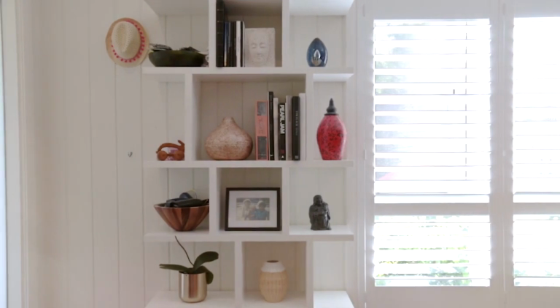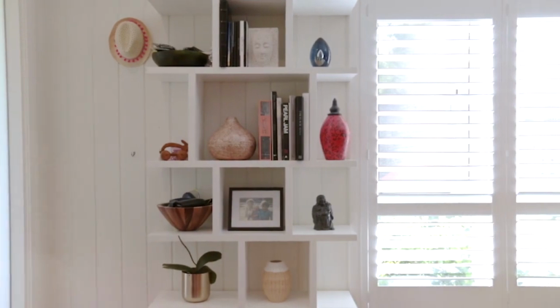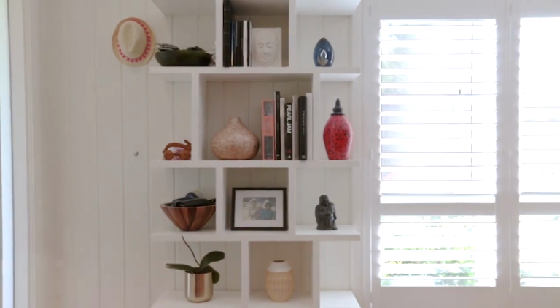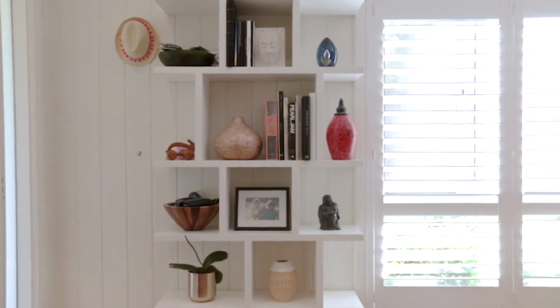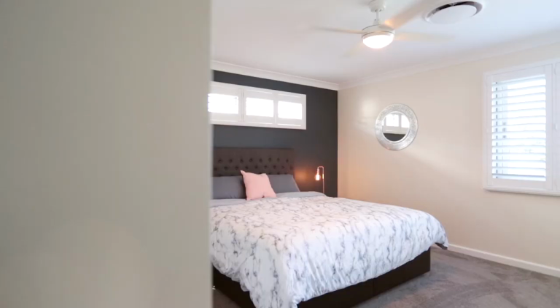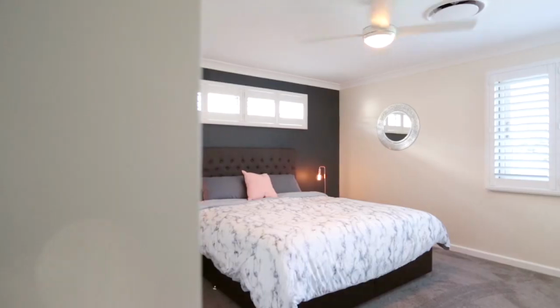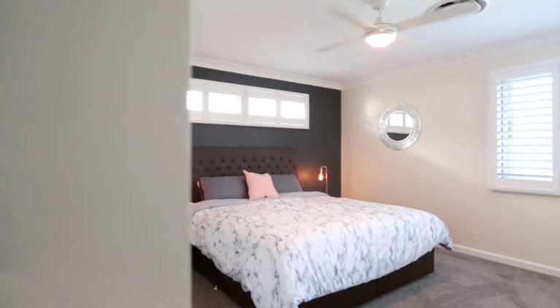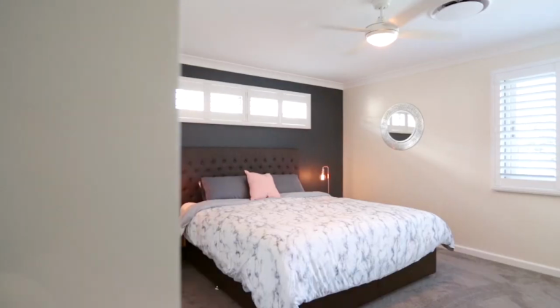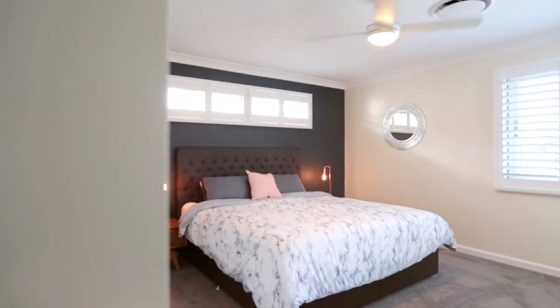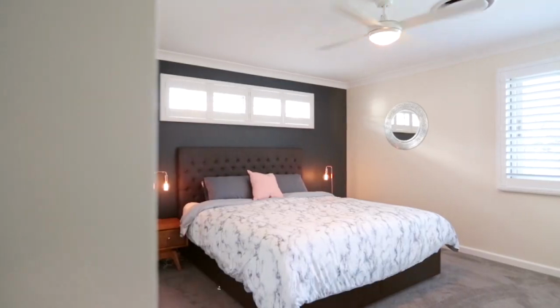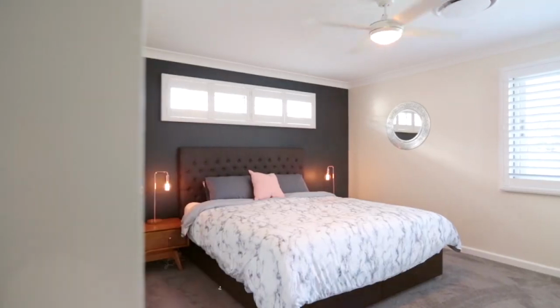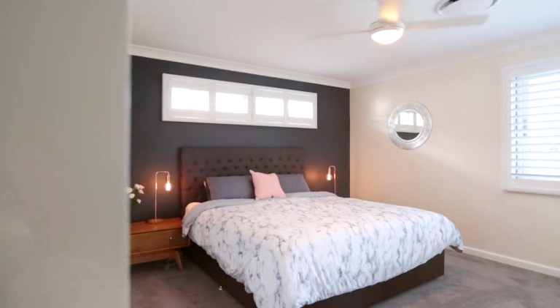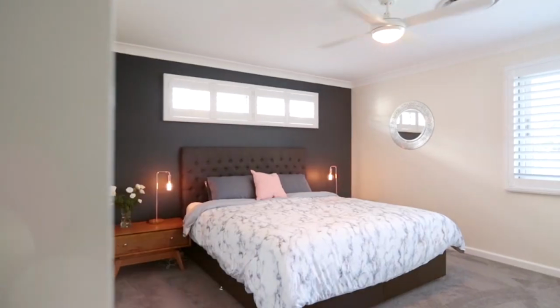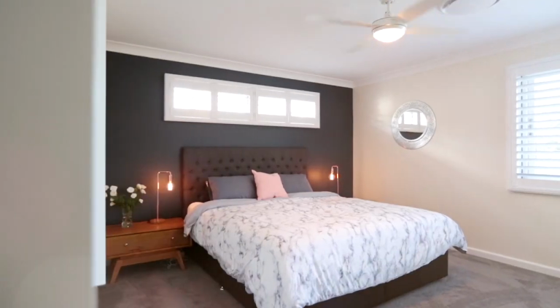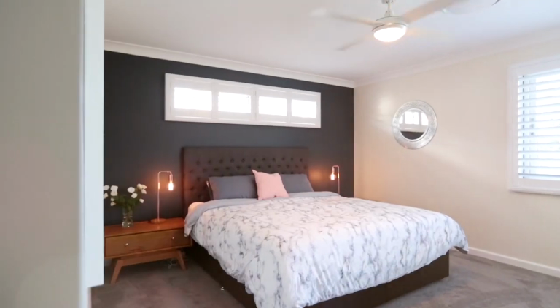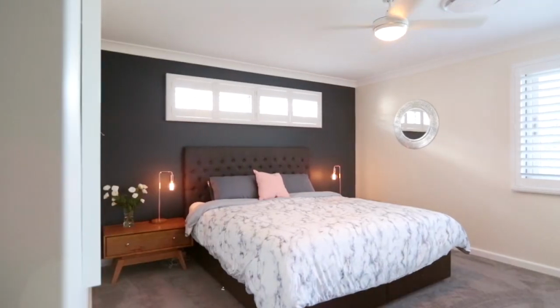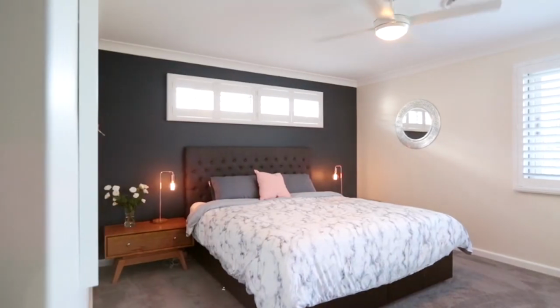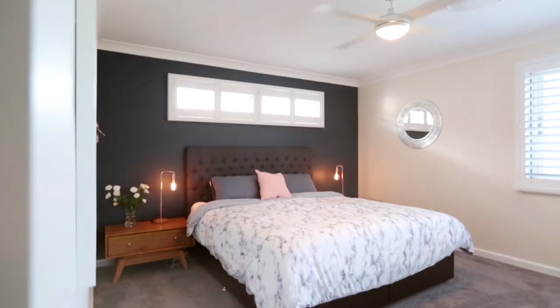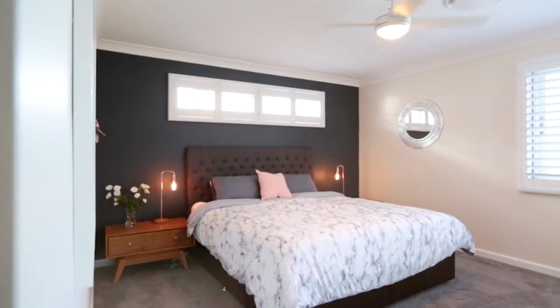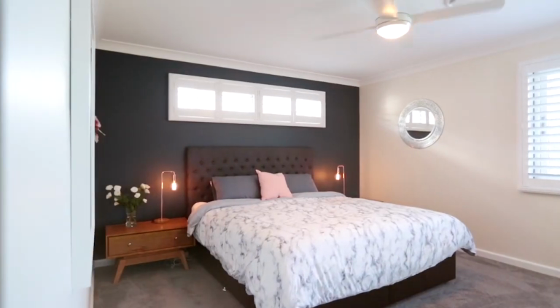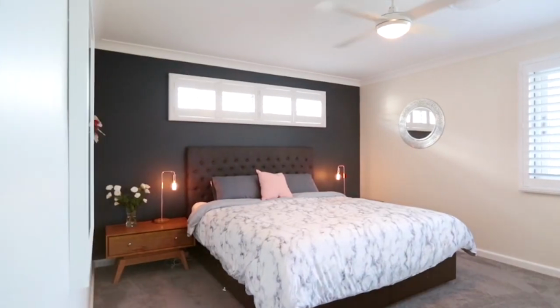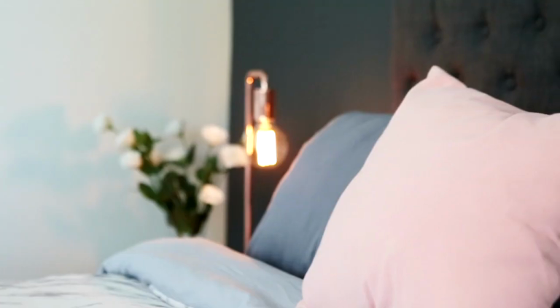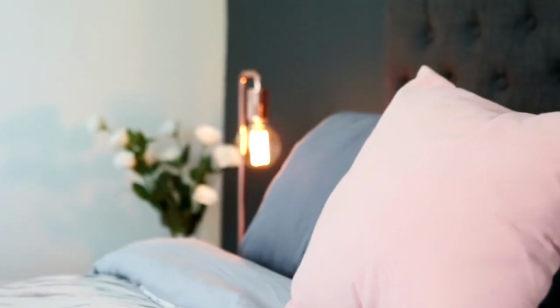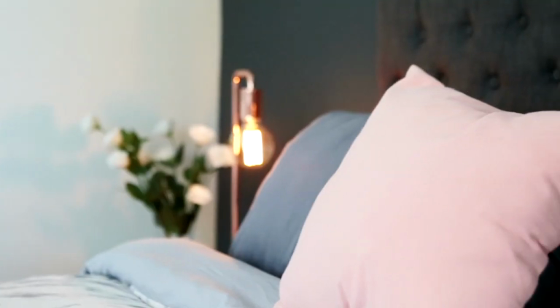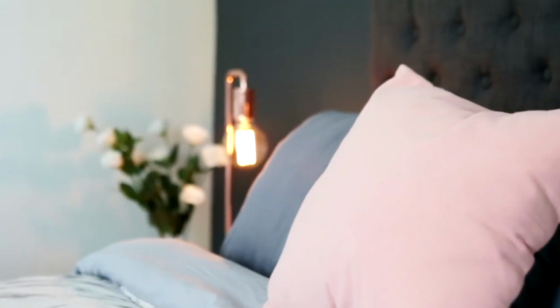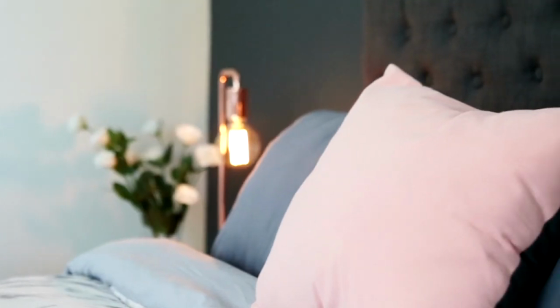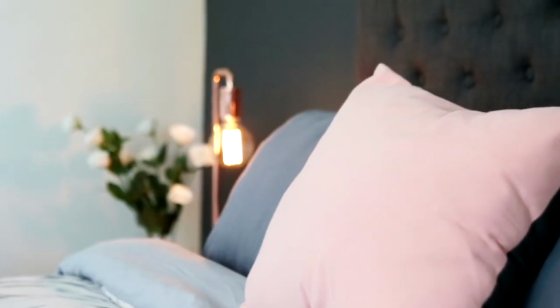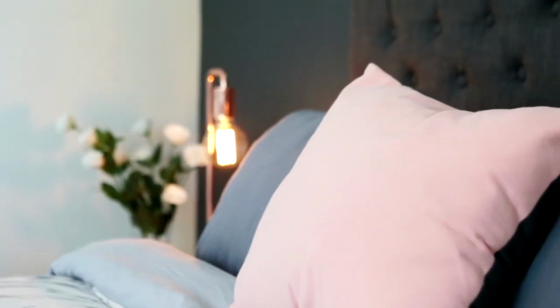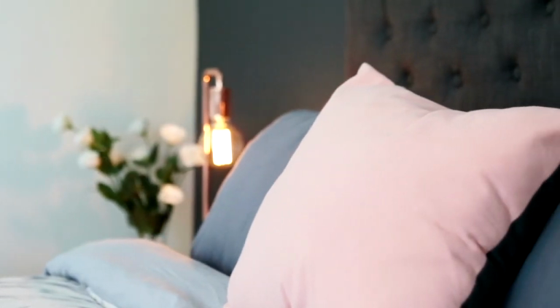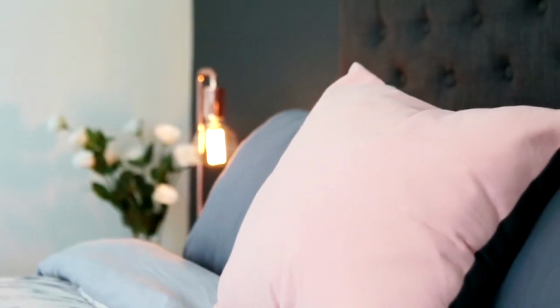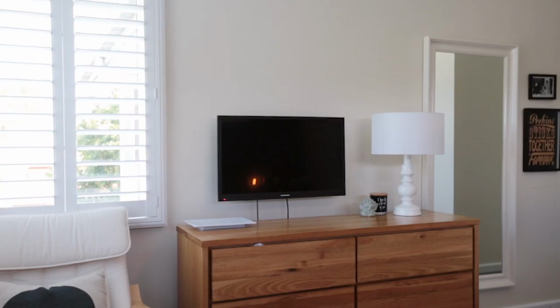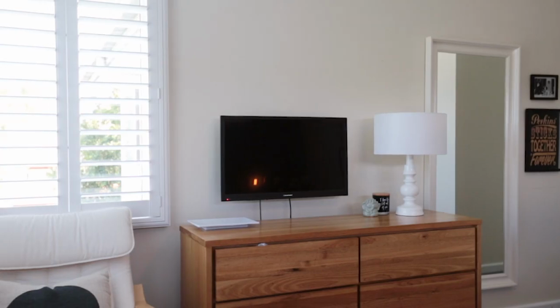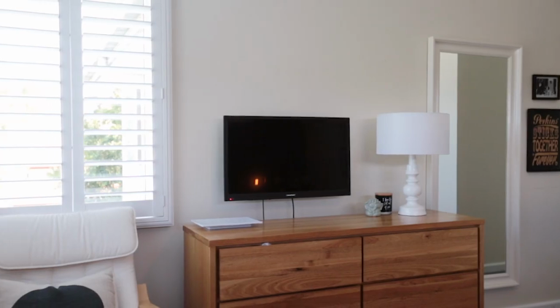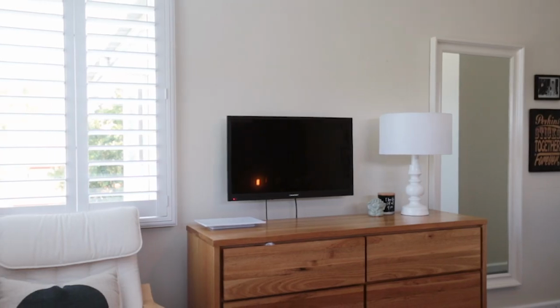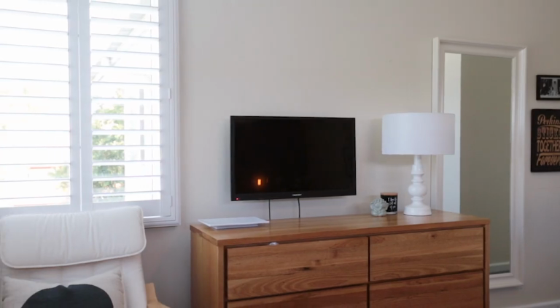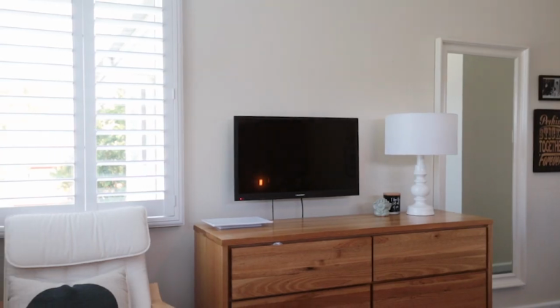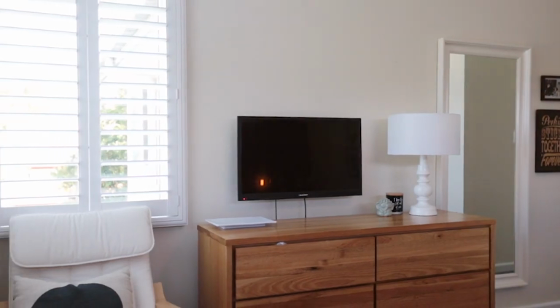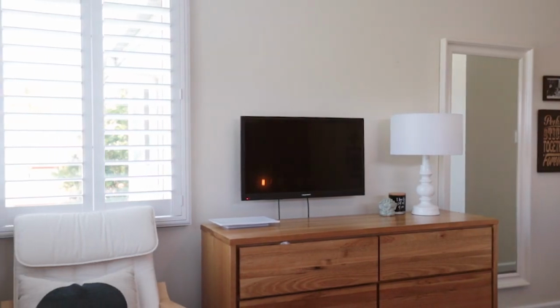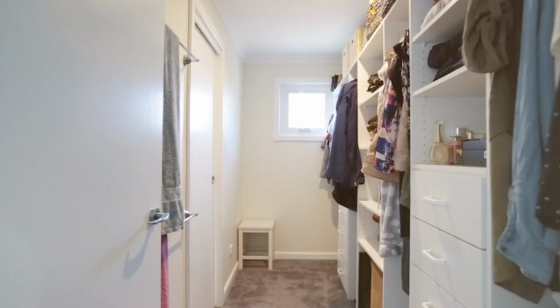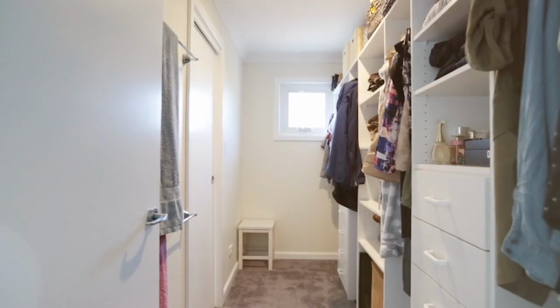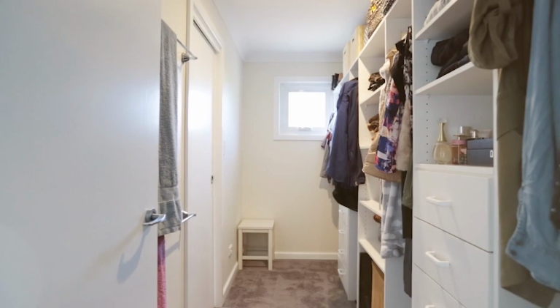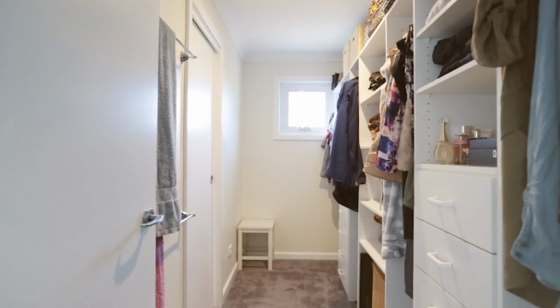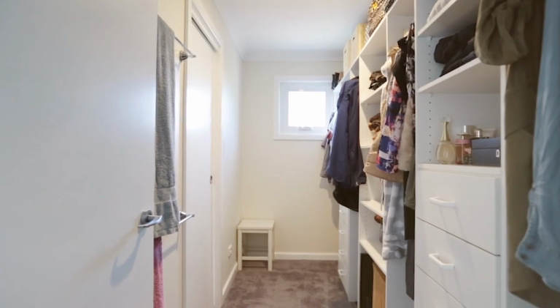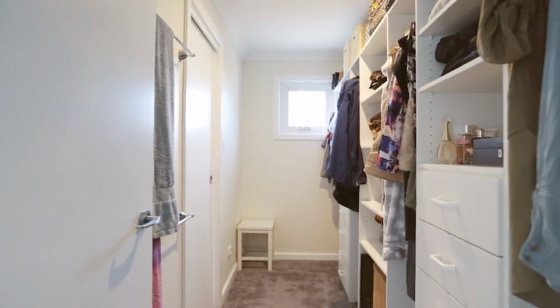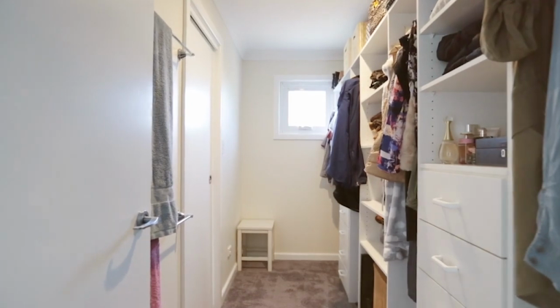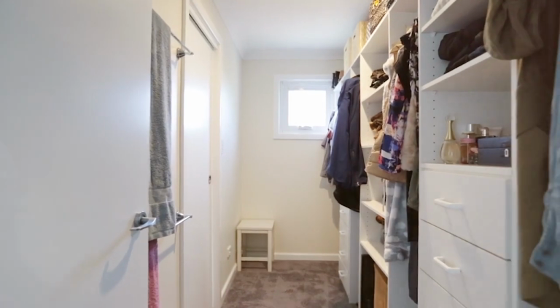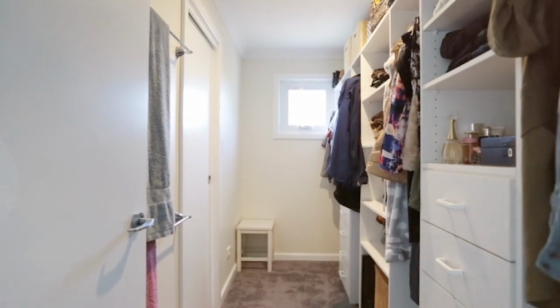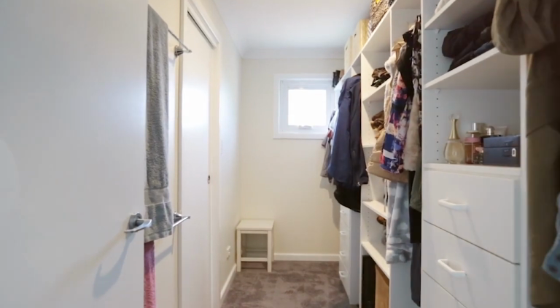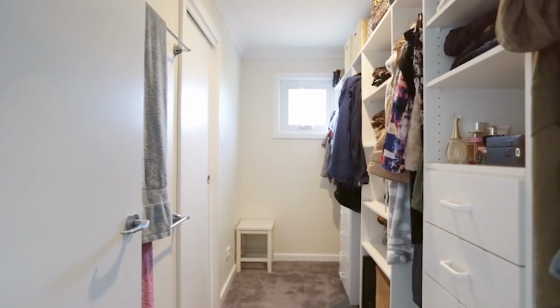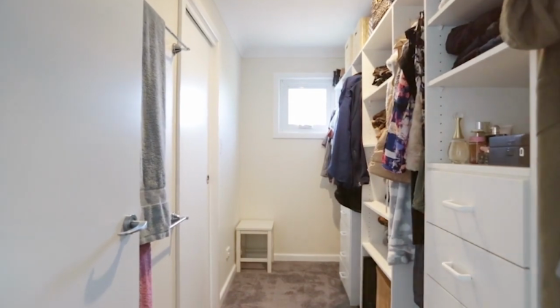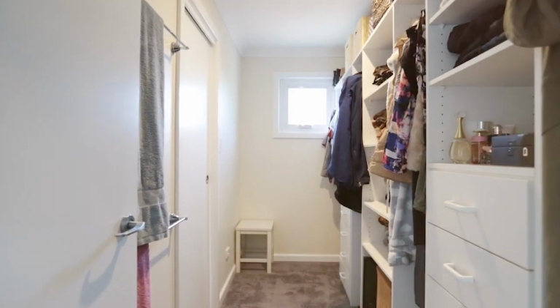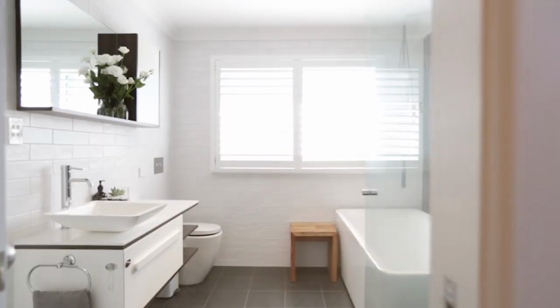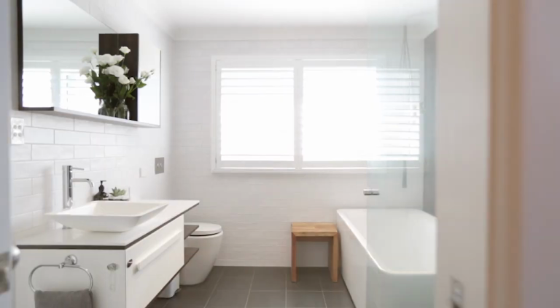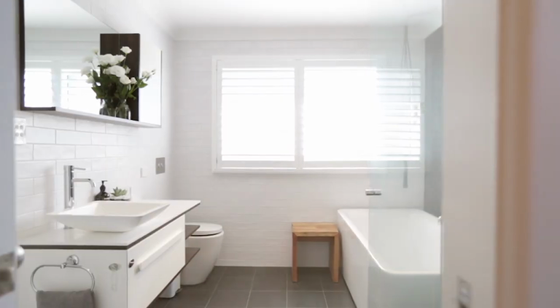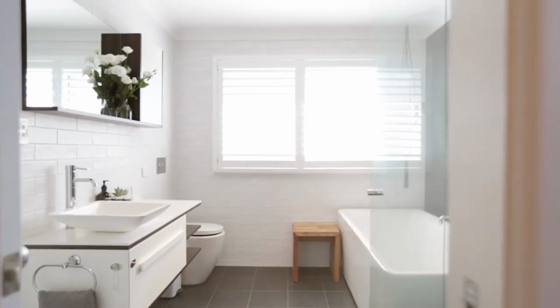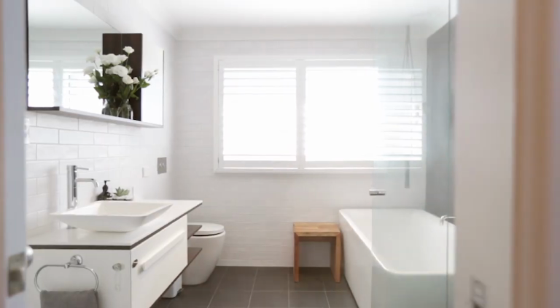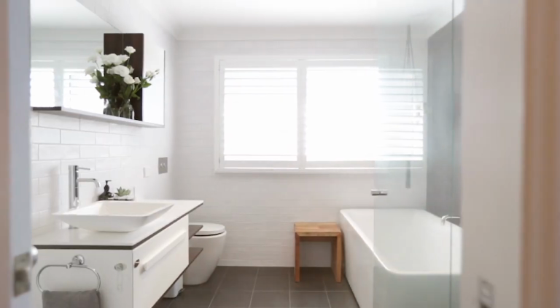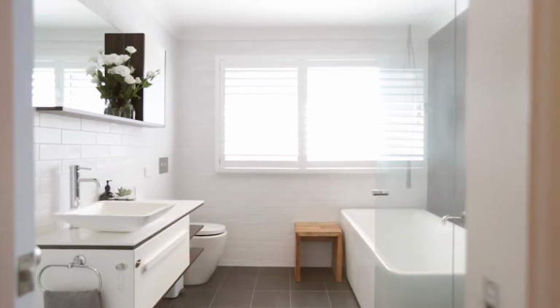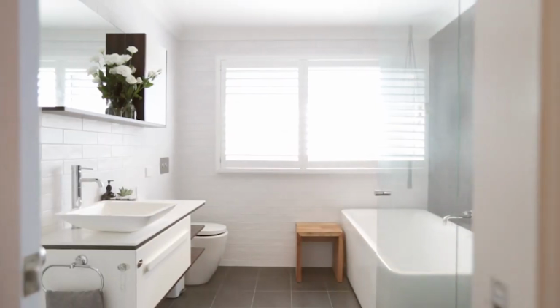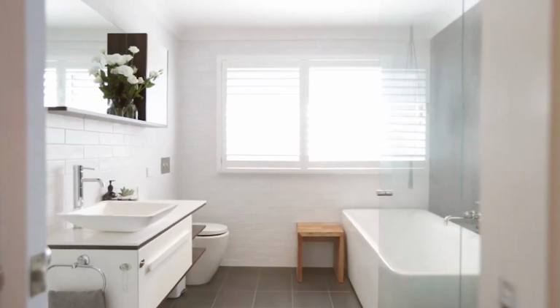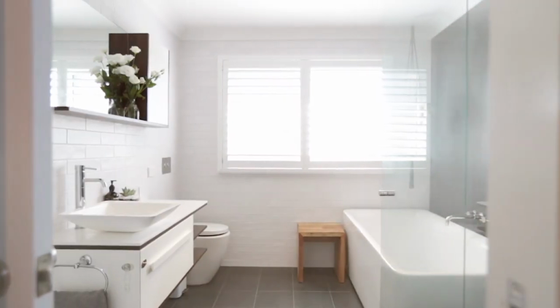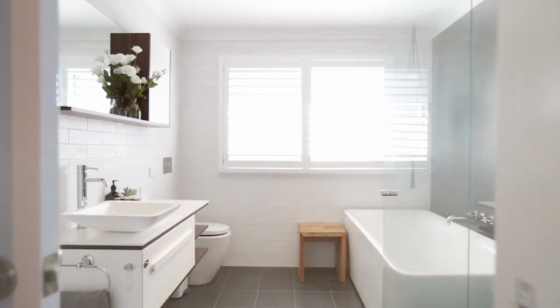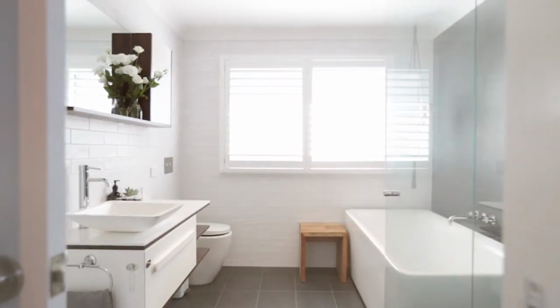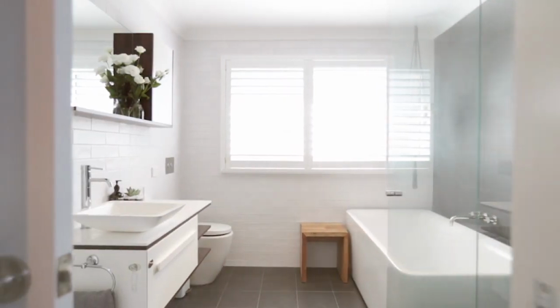The master bedroom upstairs is spacious with a beautiful walk-in wardrobe that leads on to a spectacular bathroom.